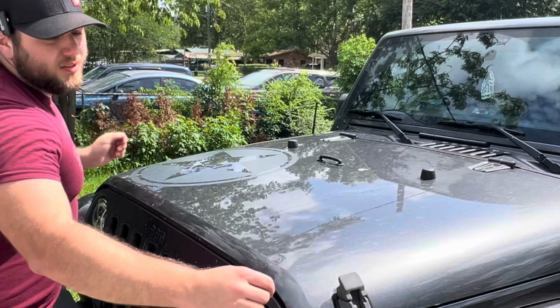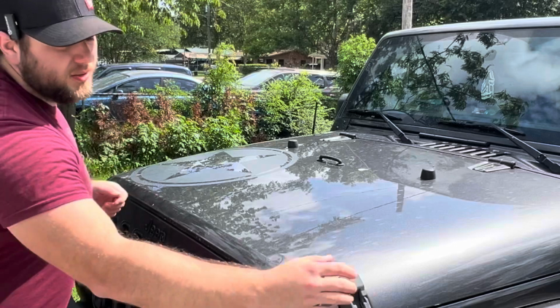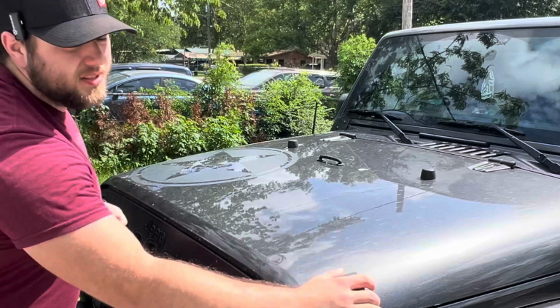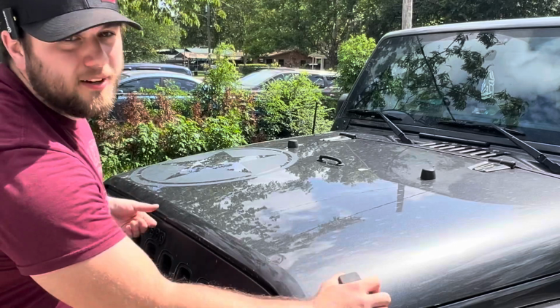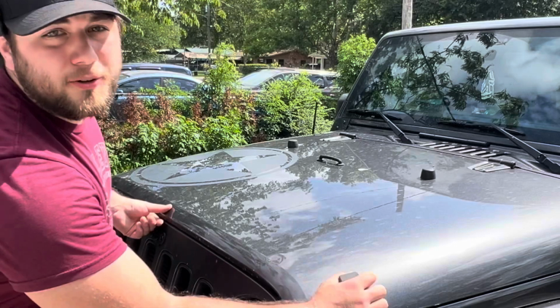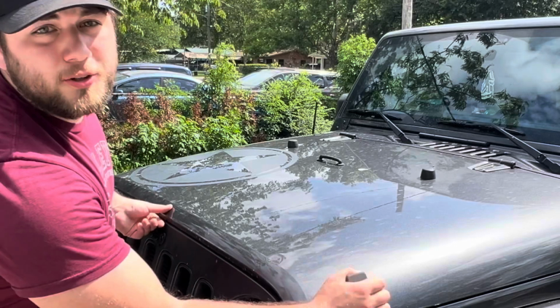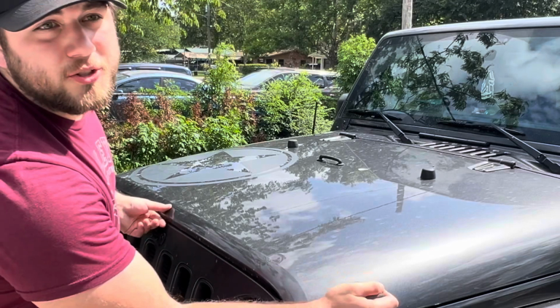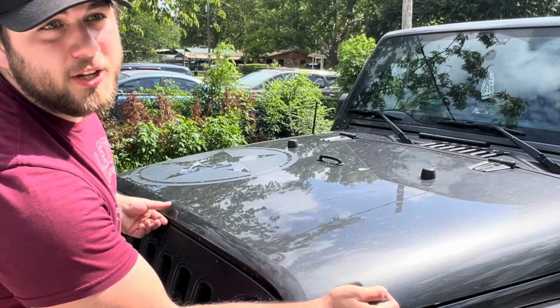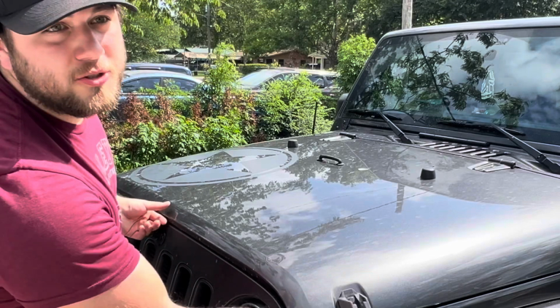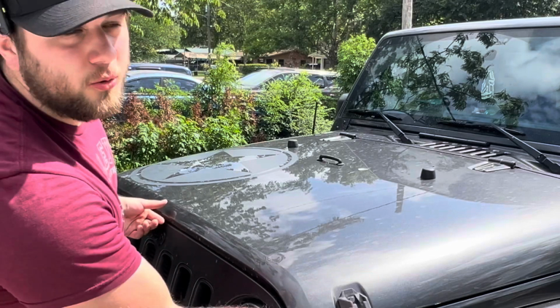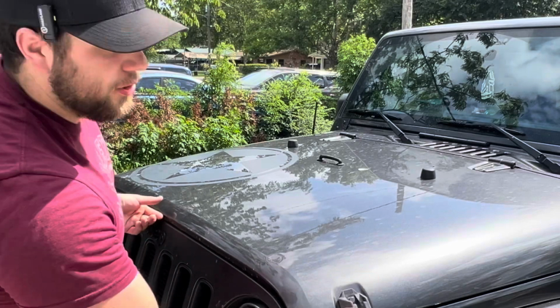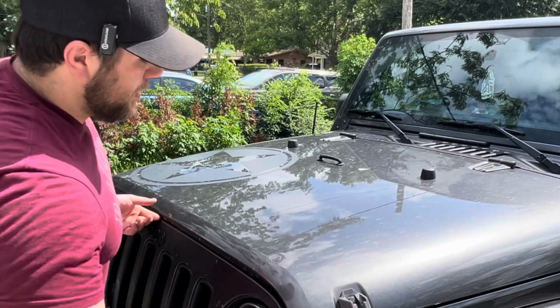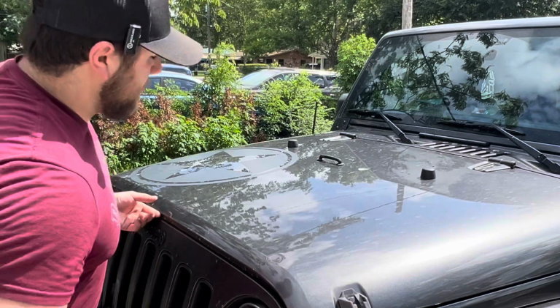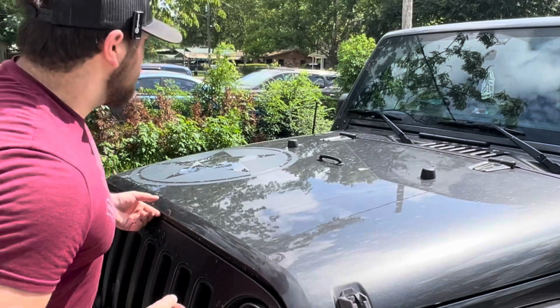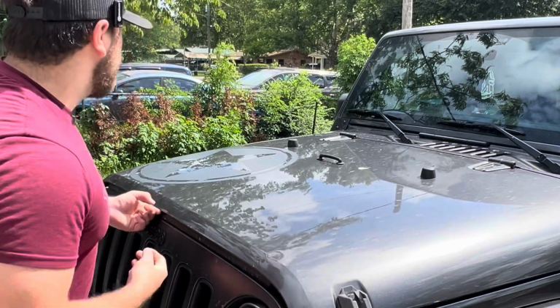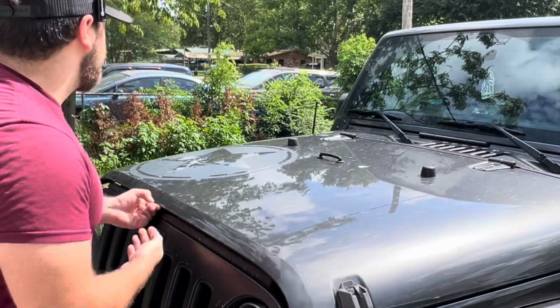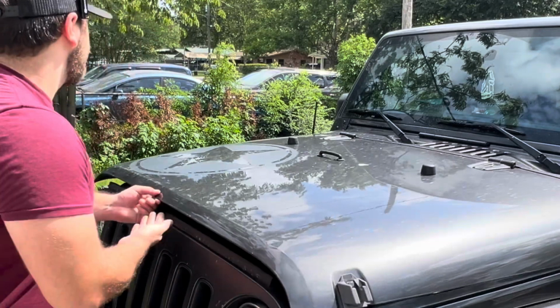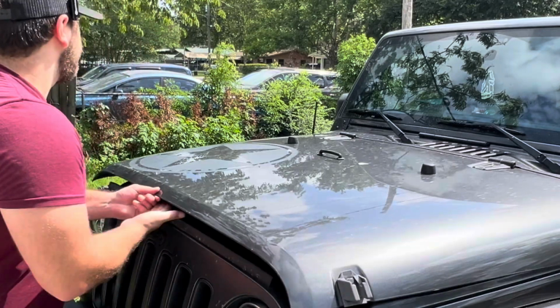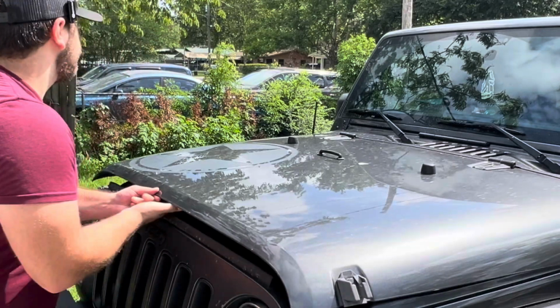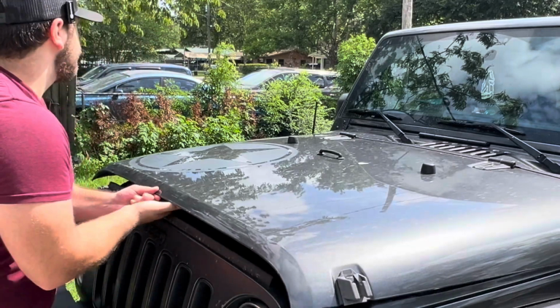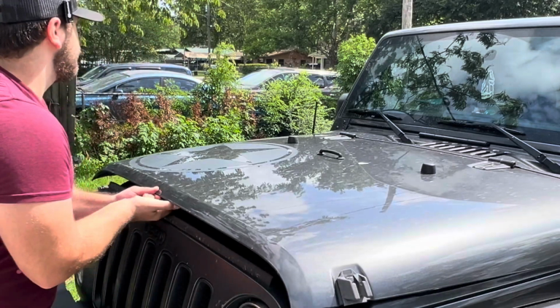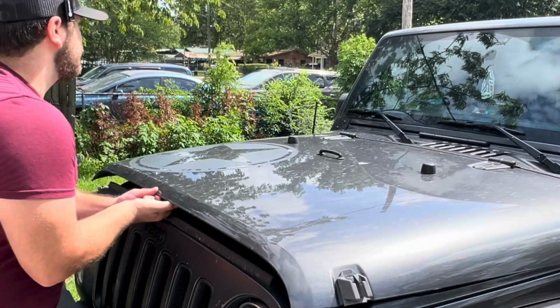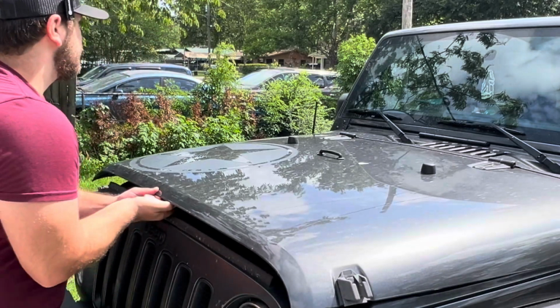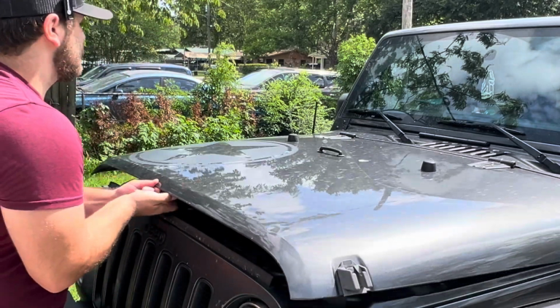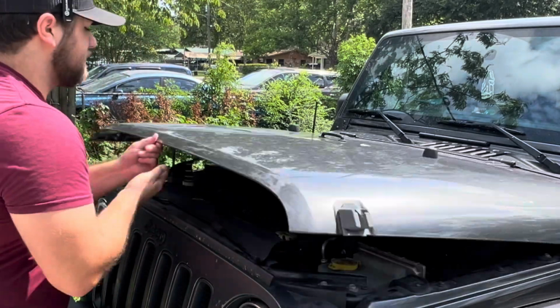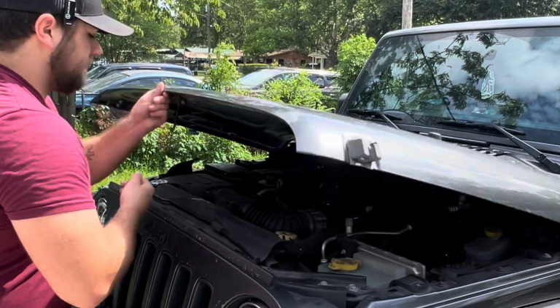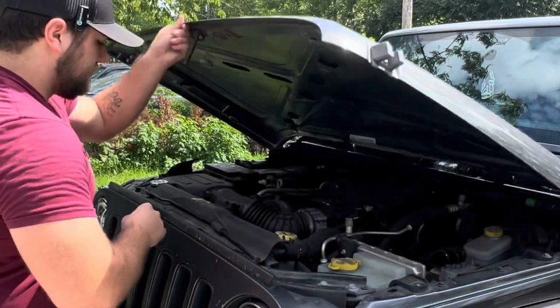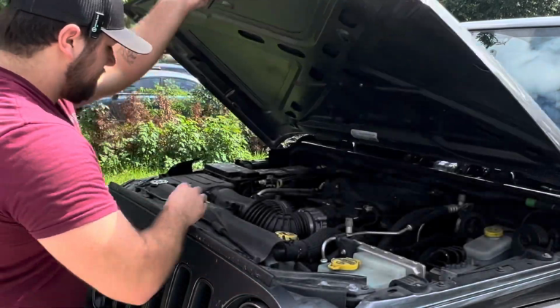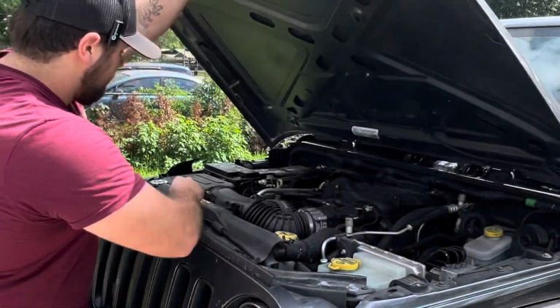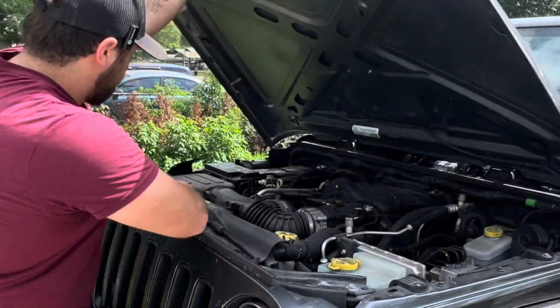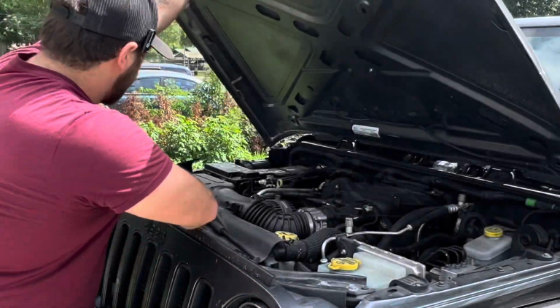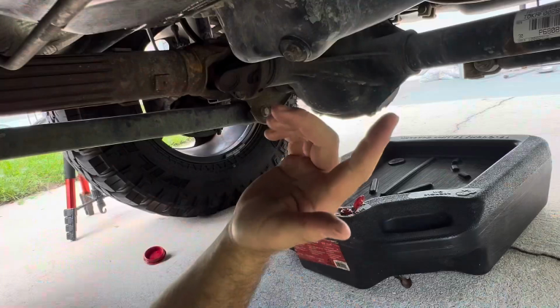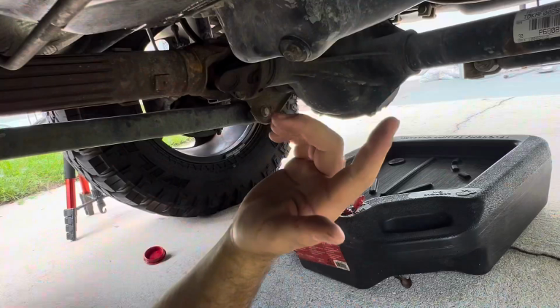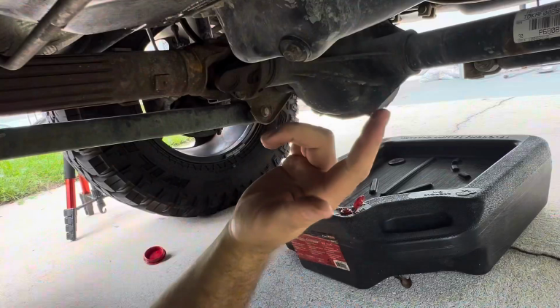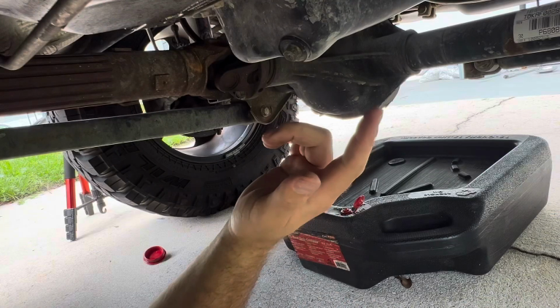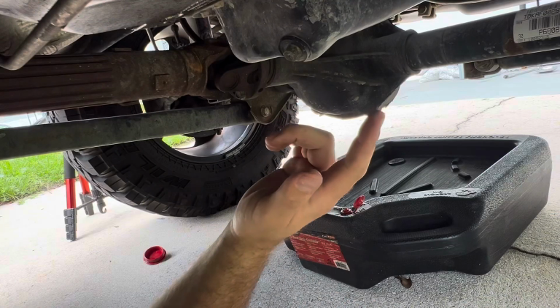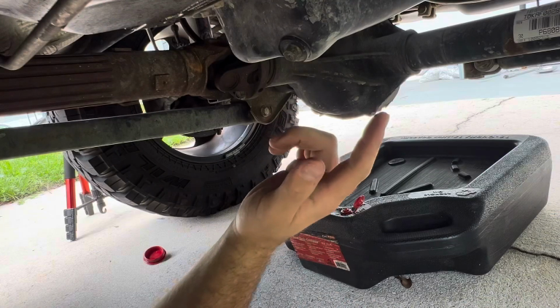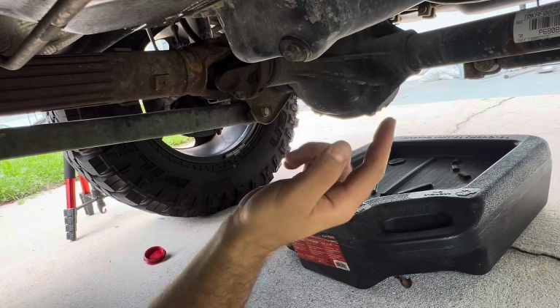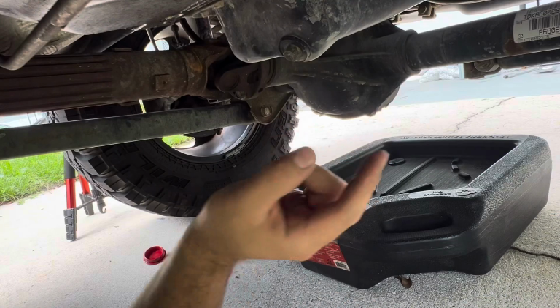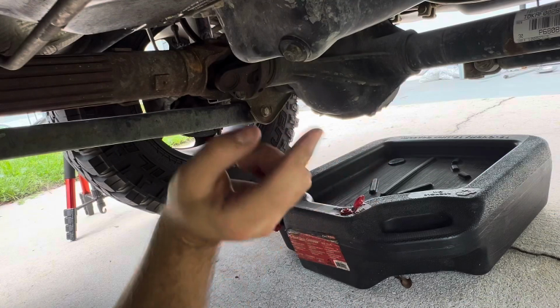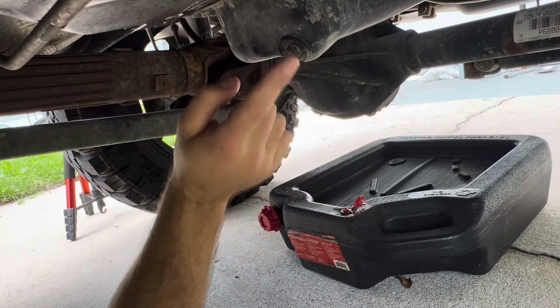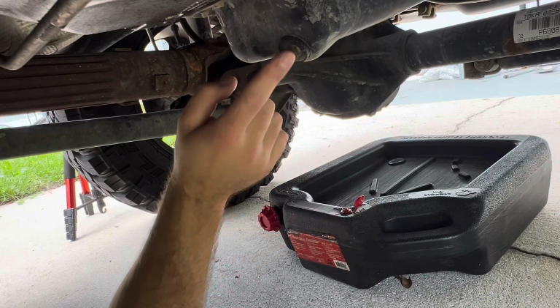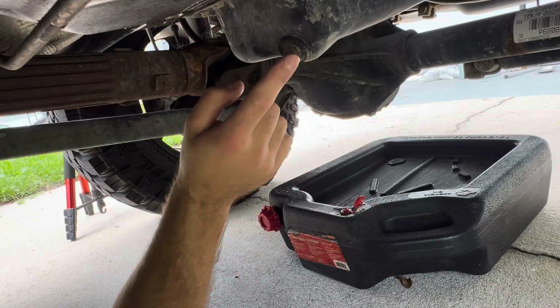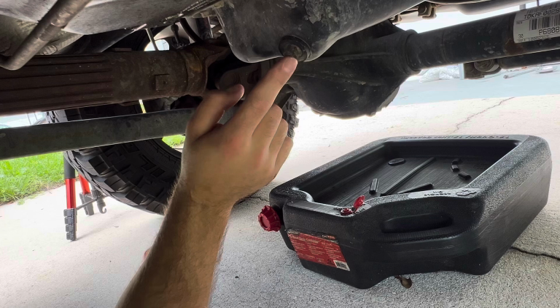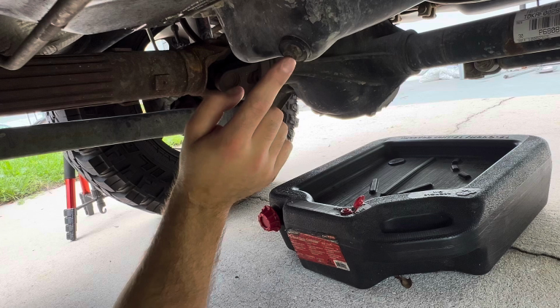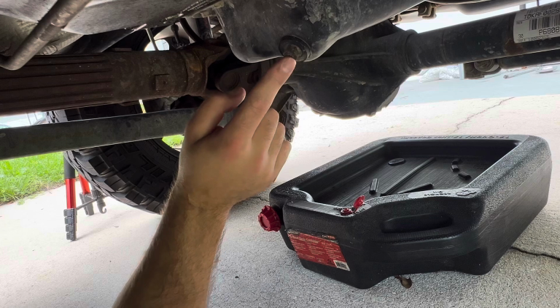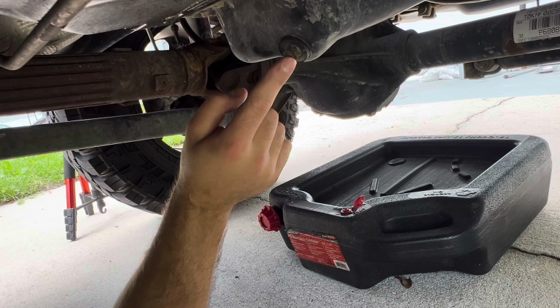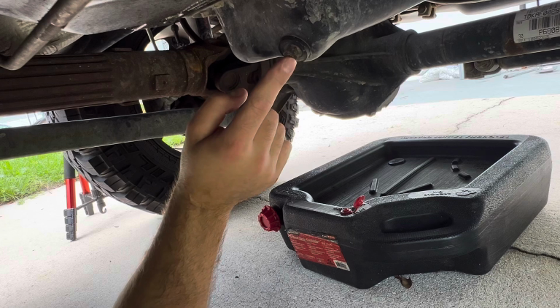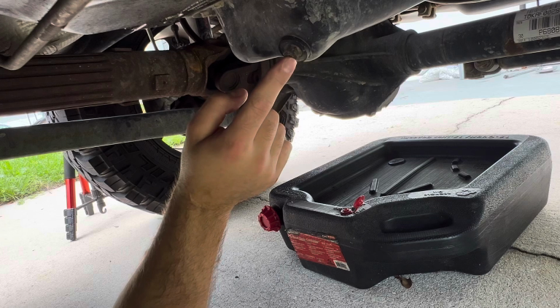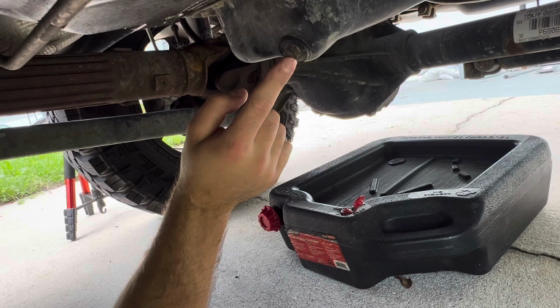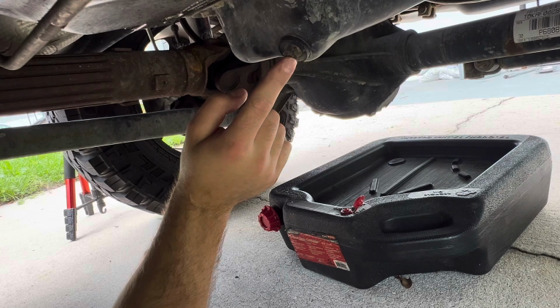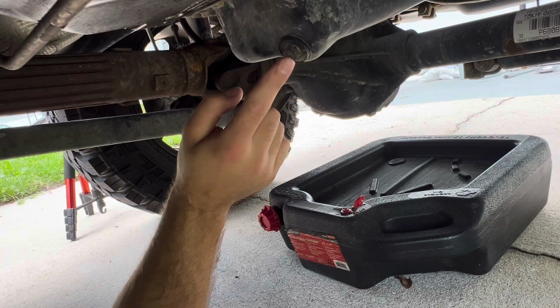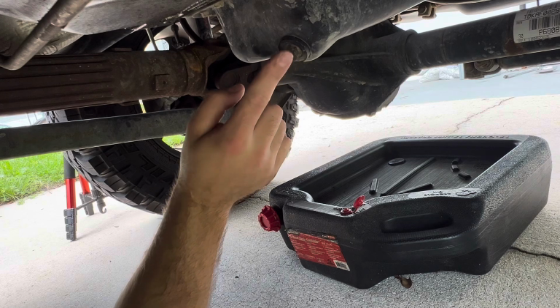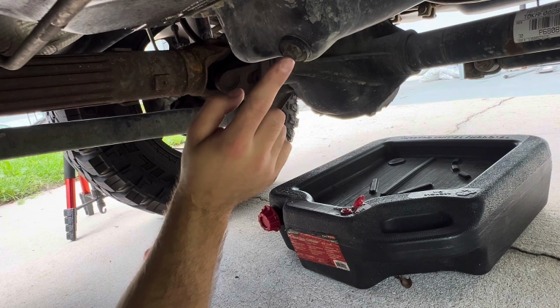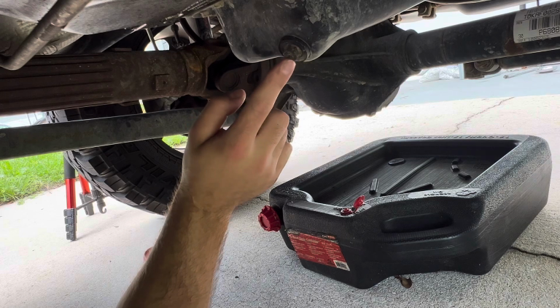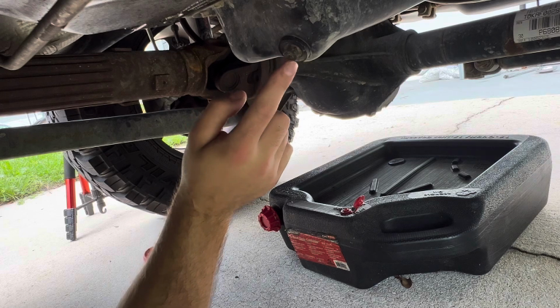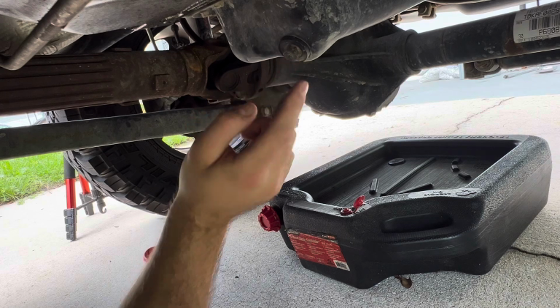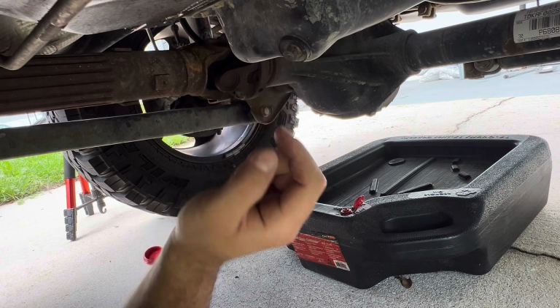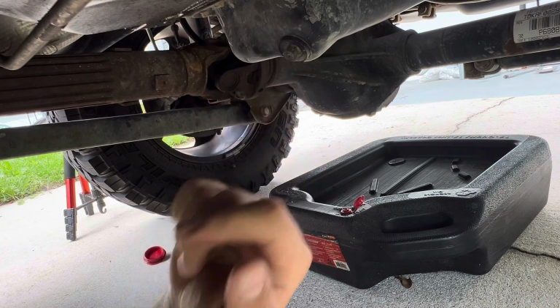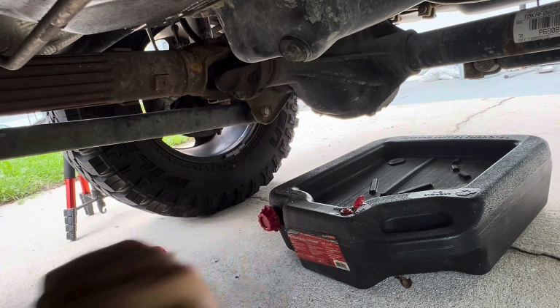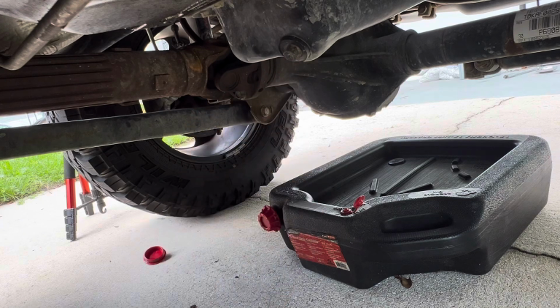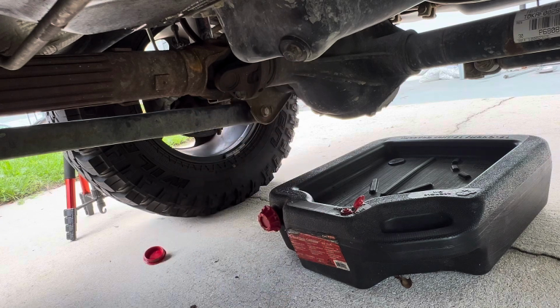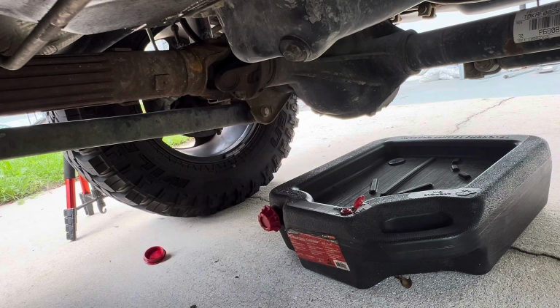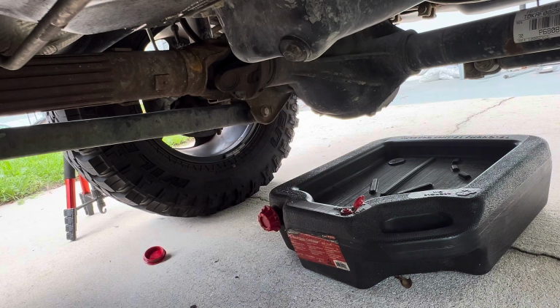So it's time for you to change your oil in your Jeep. Now you're under your Jeep, it's going to be a 13mm to drain out the oil from the oil pan.